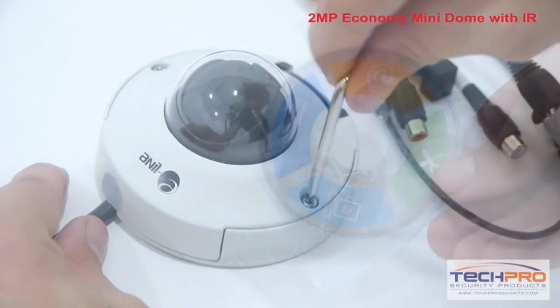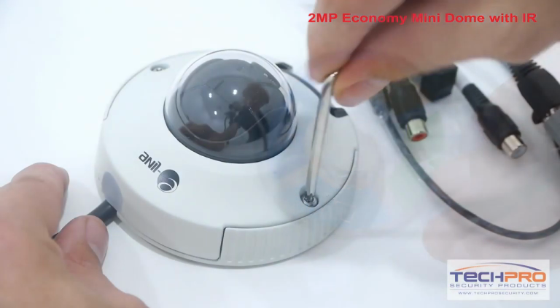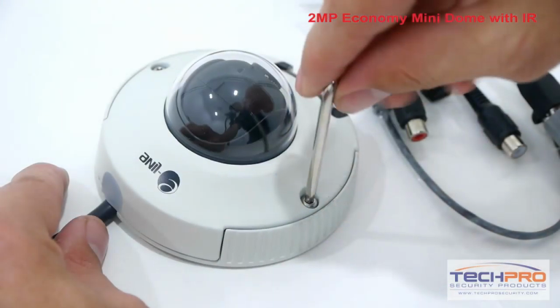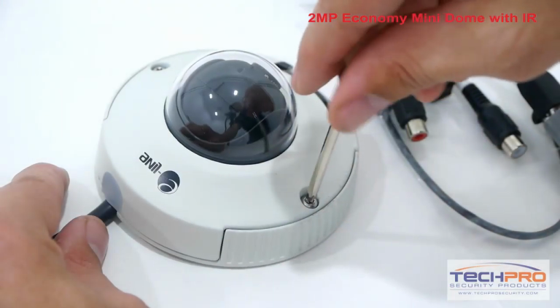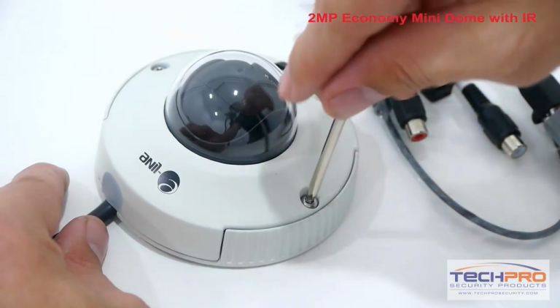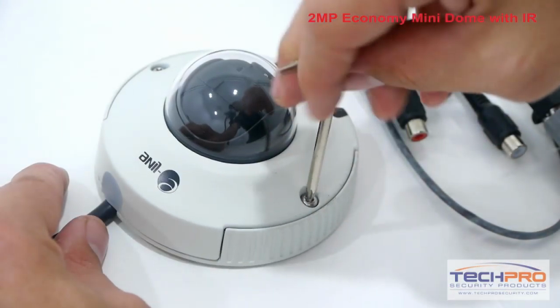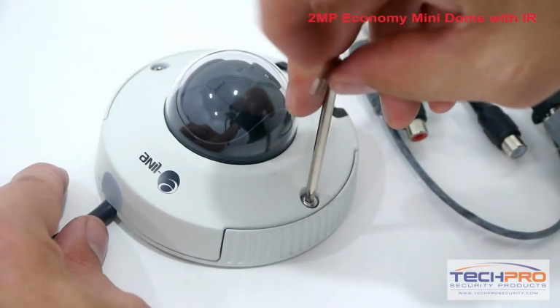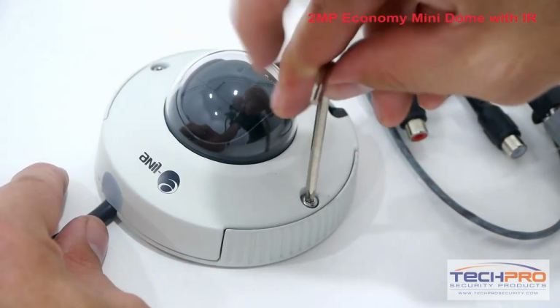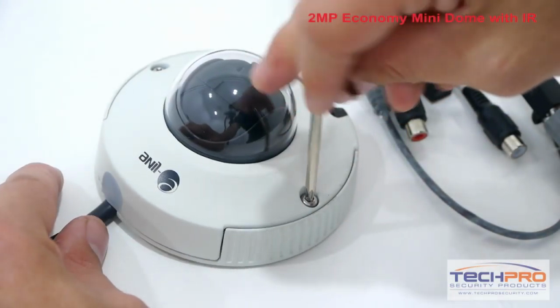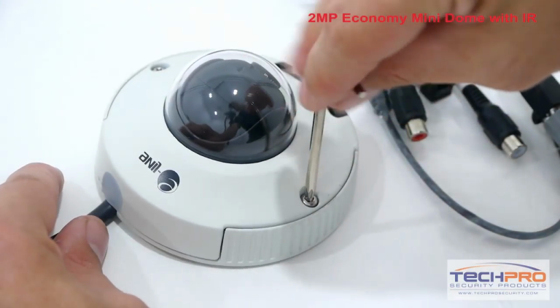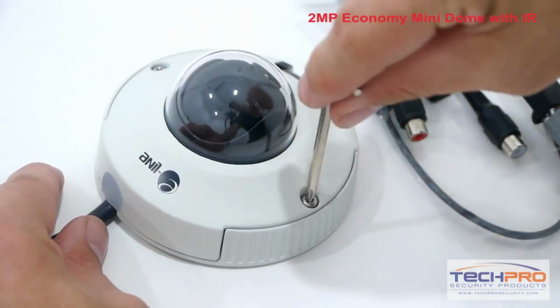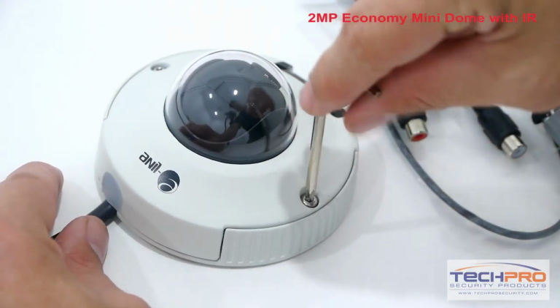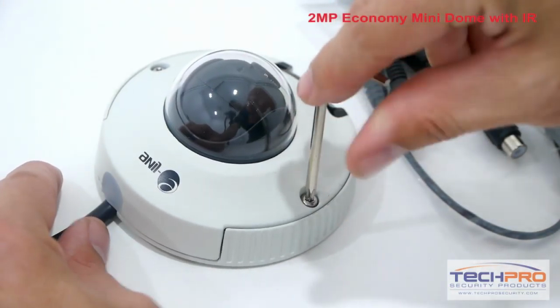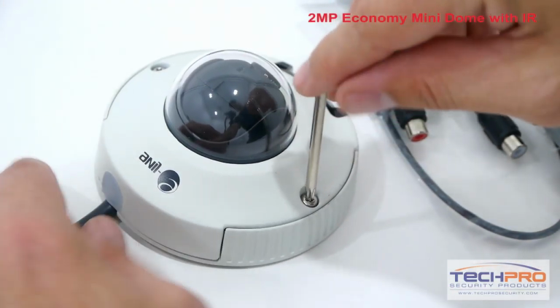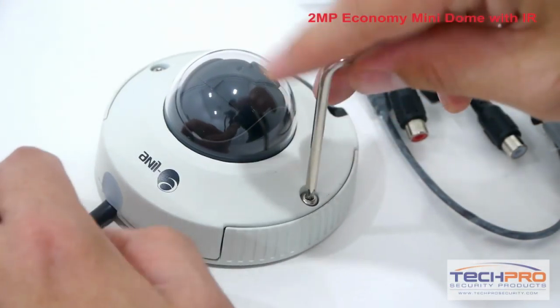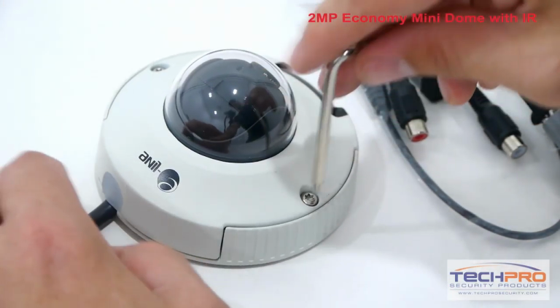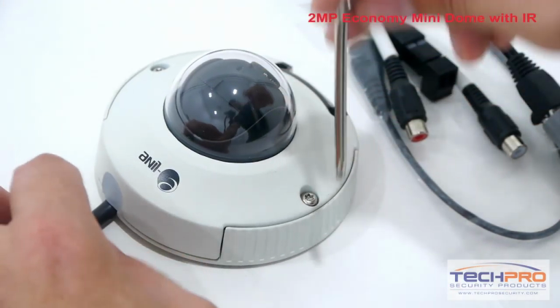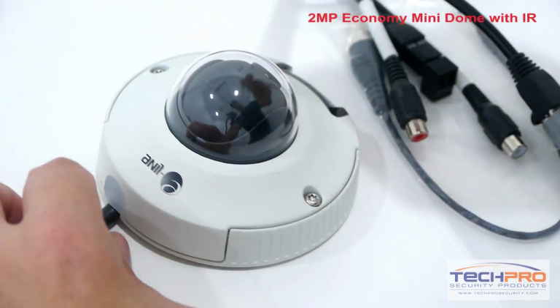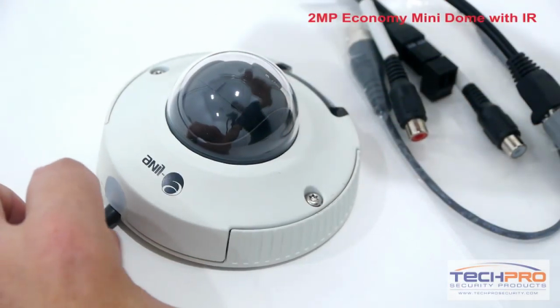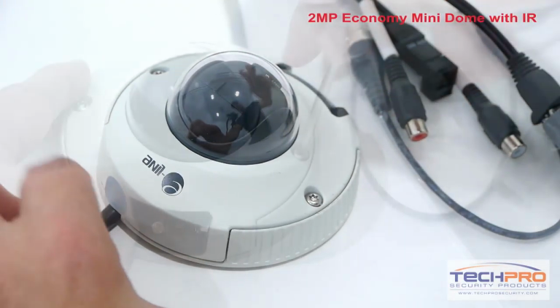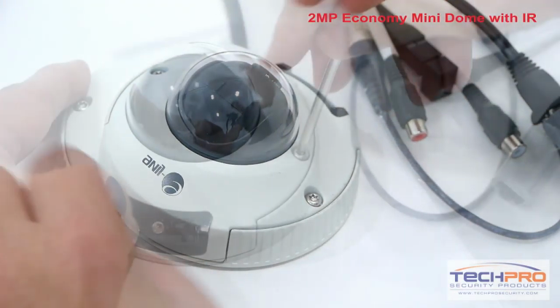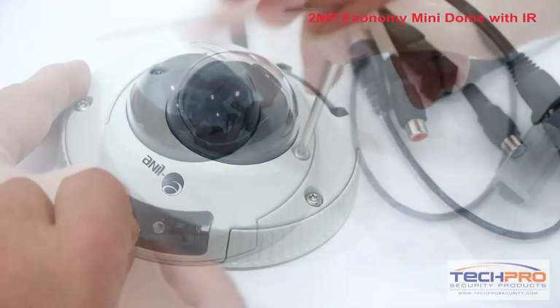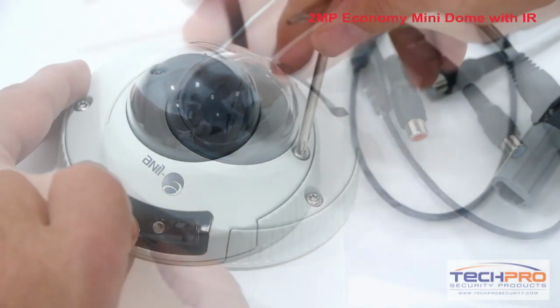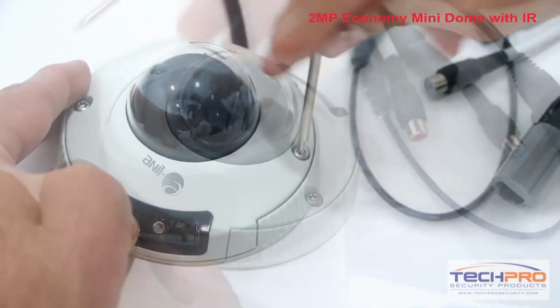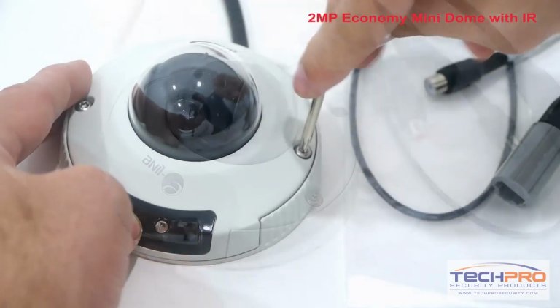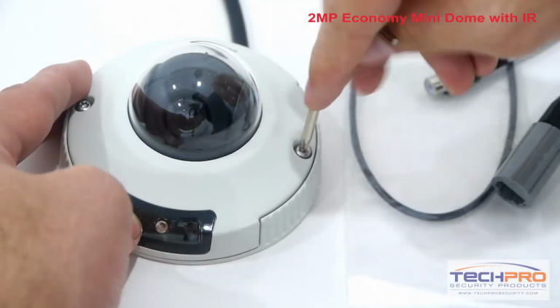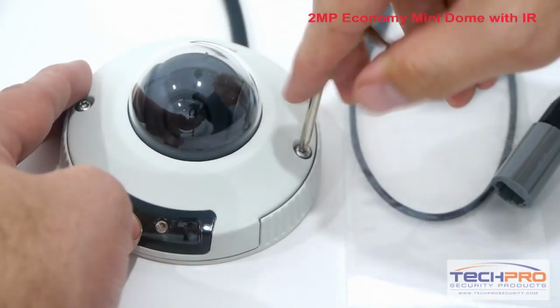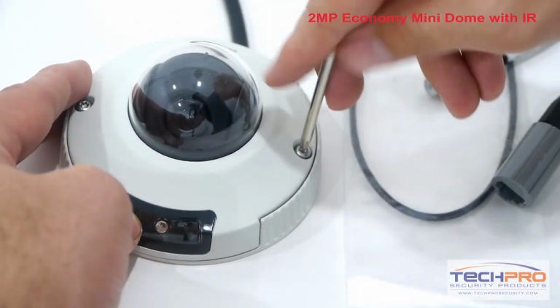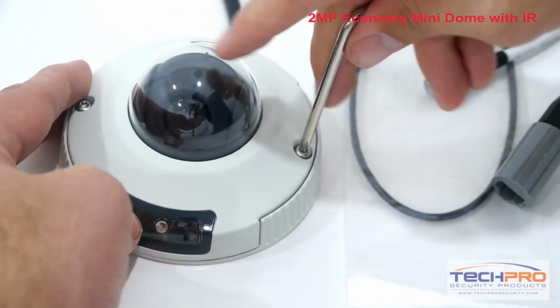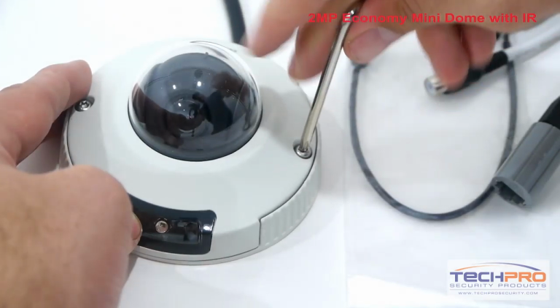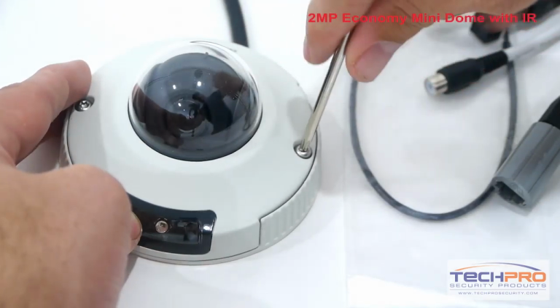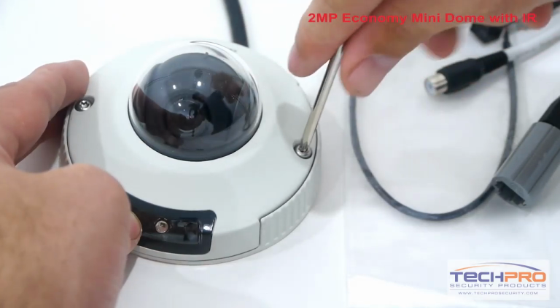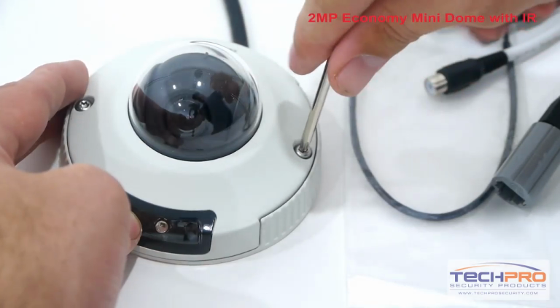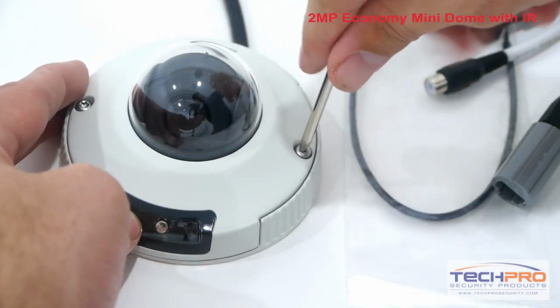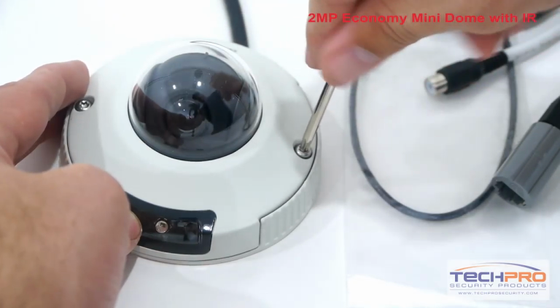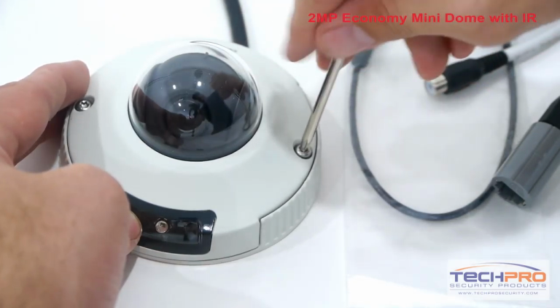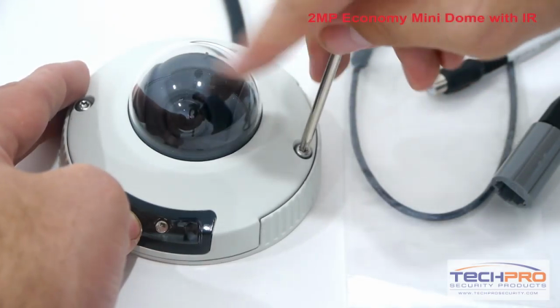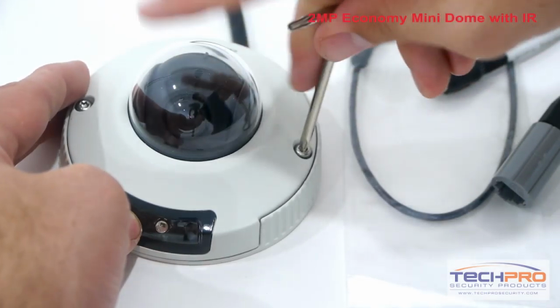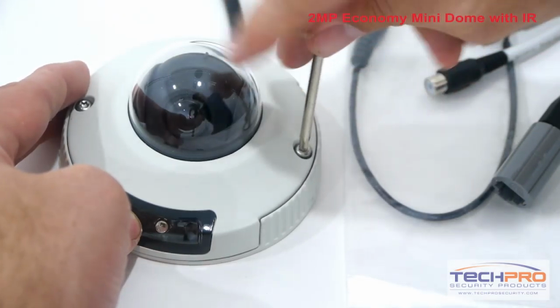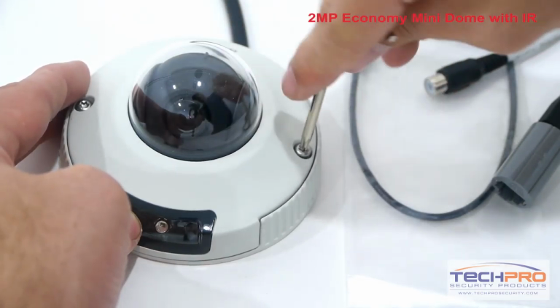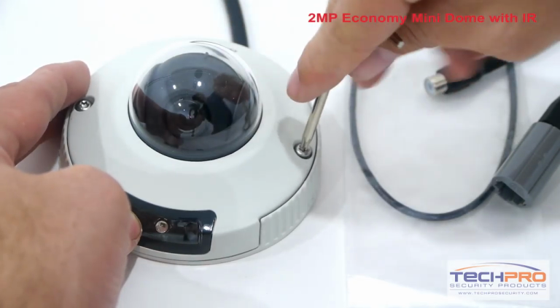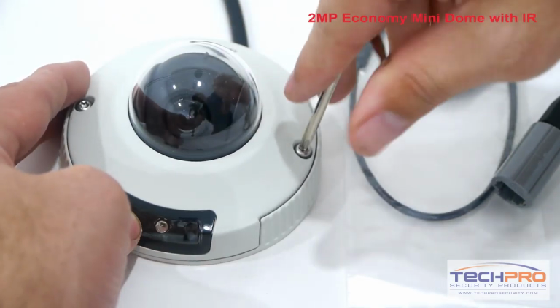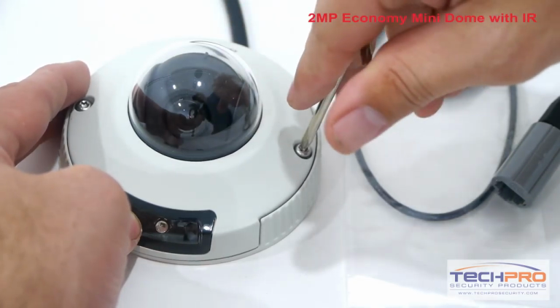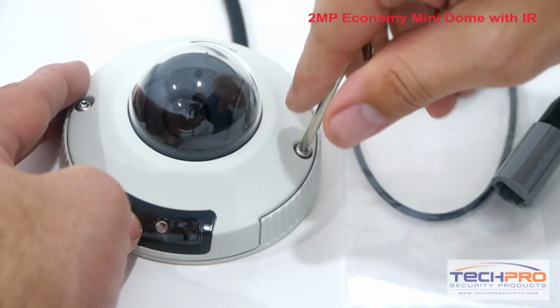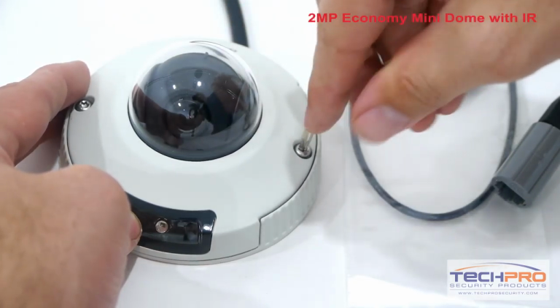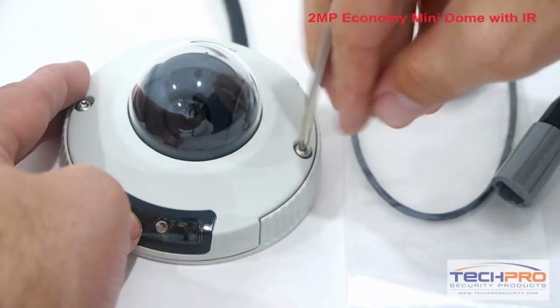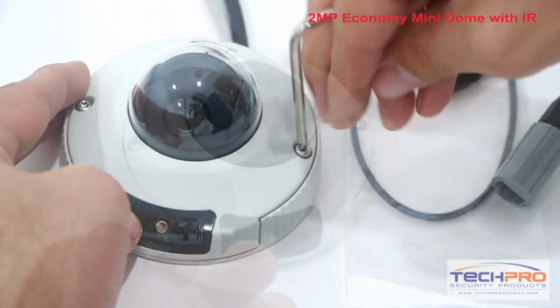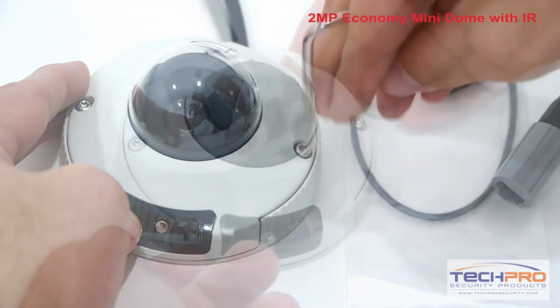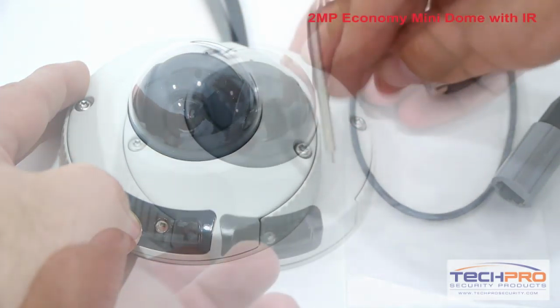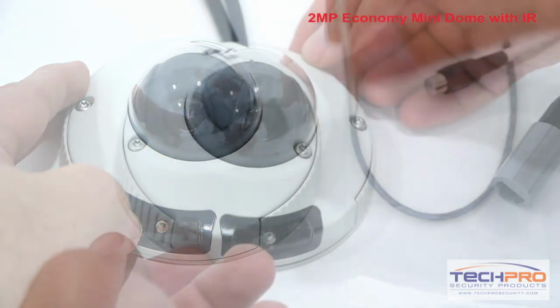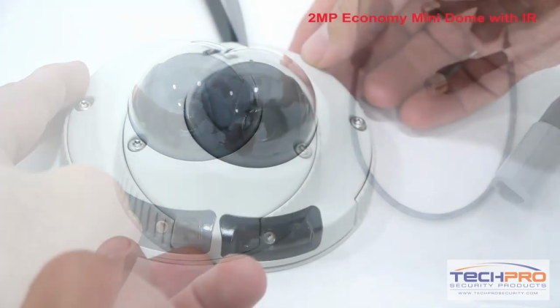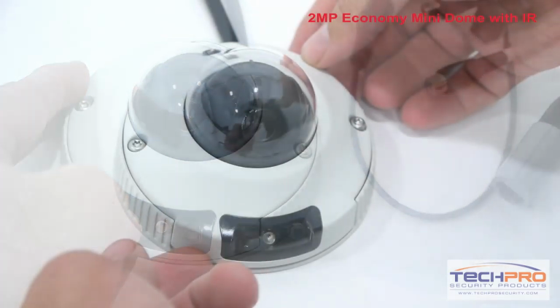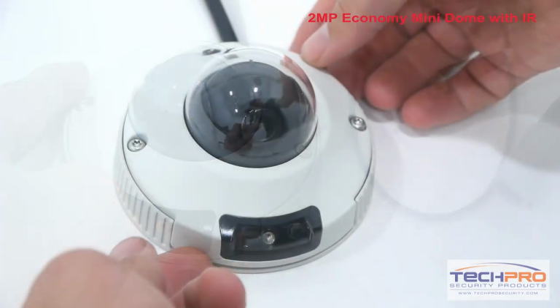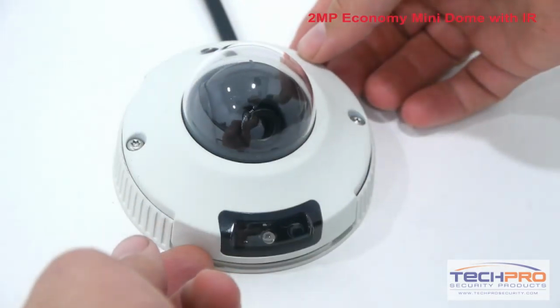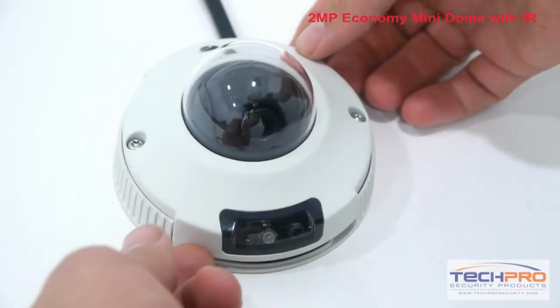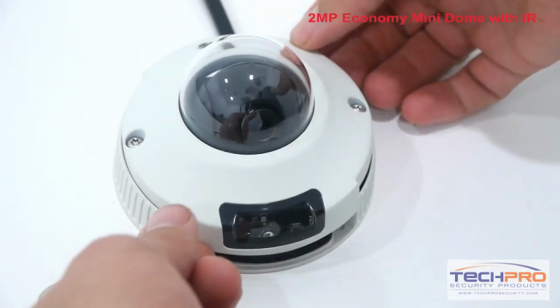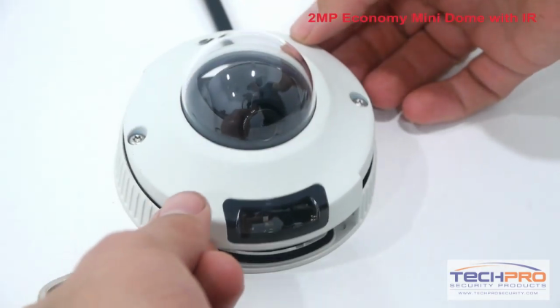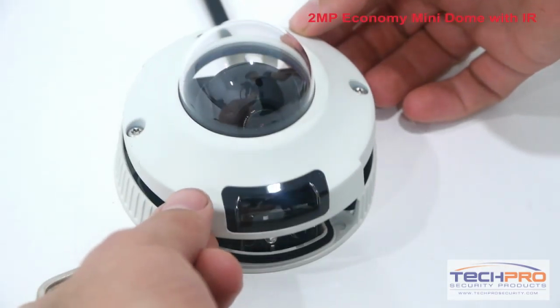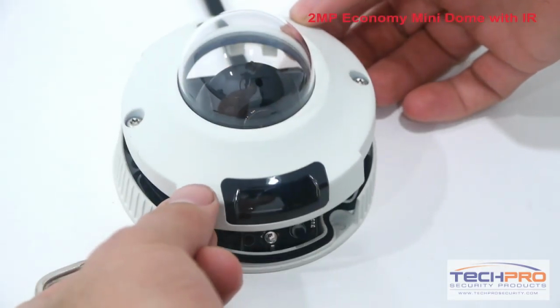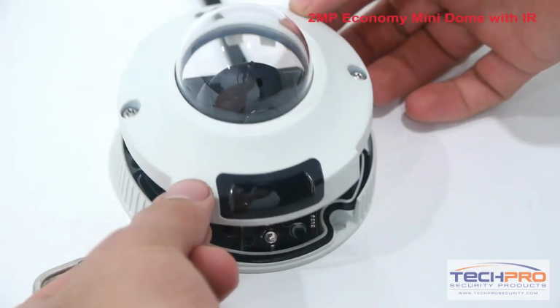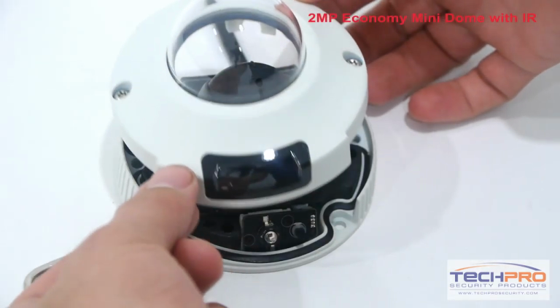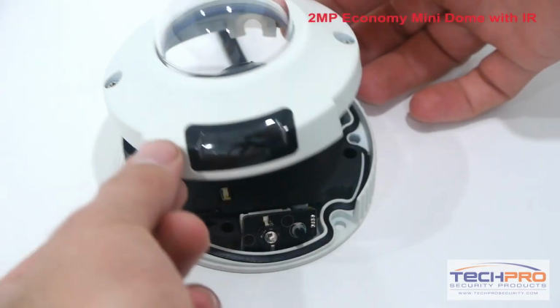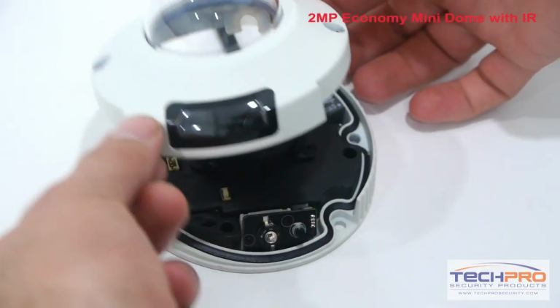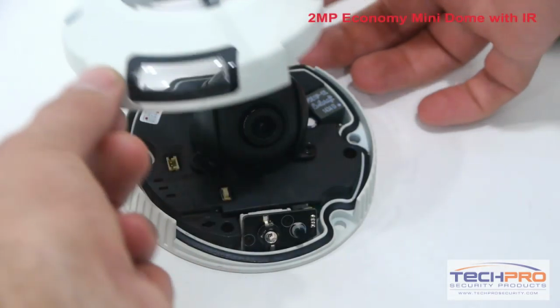To access the SD card slot or to adjust the camera lens, loosen the screws at the top of the dome with the allen wrench, then remove the dome.